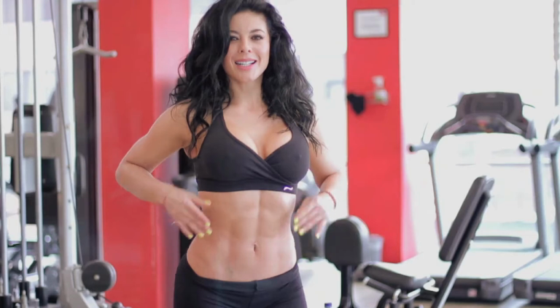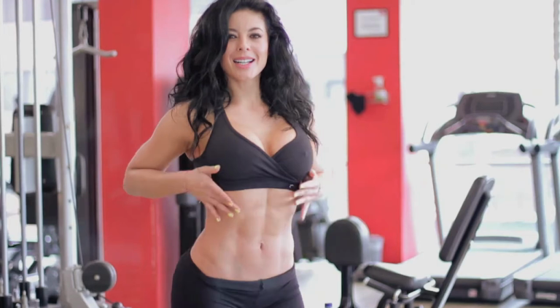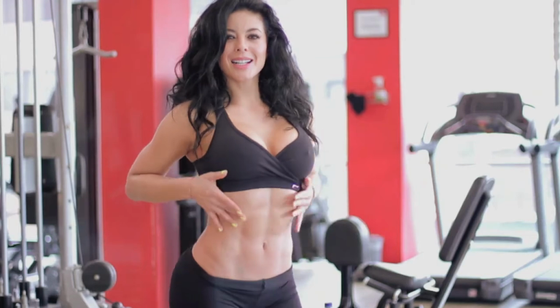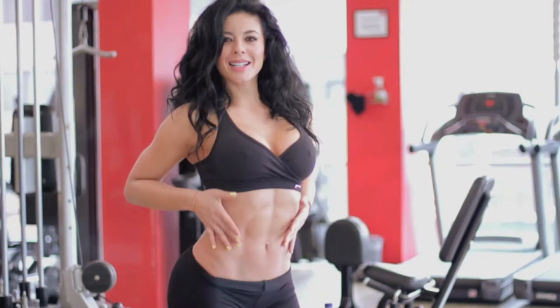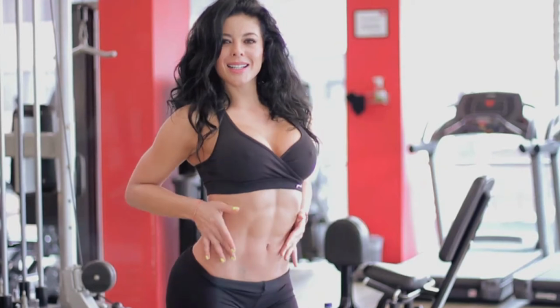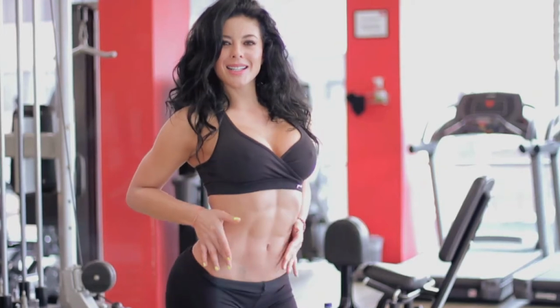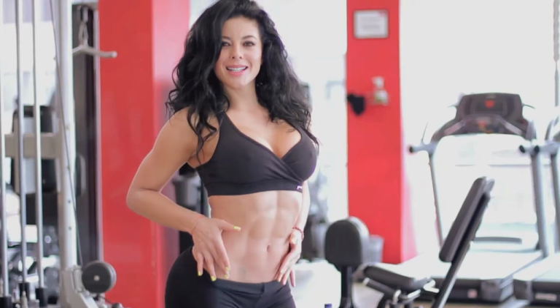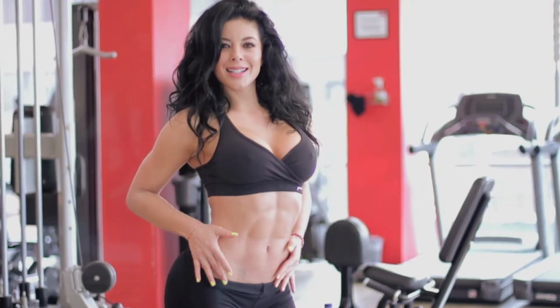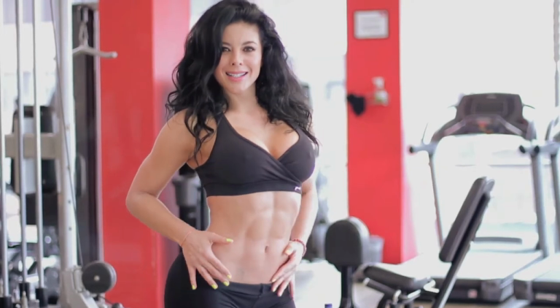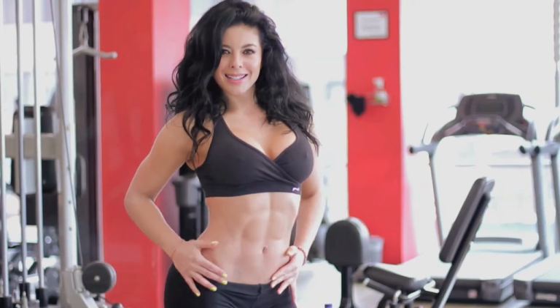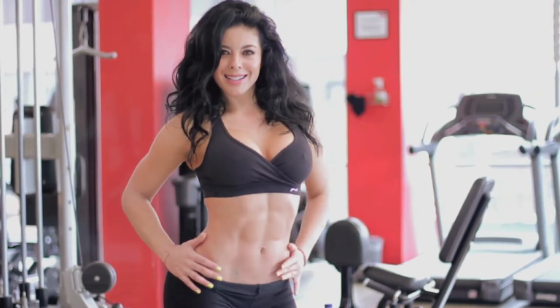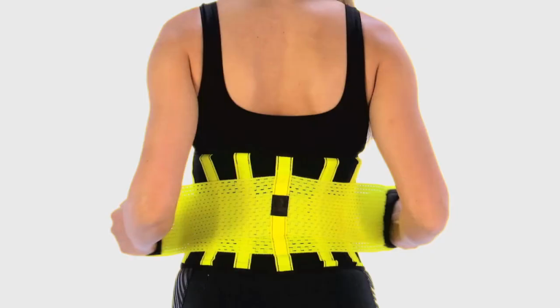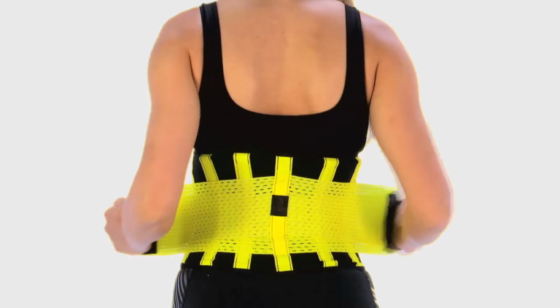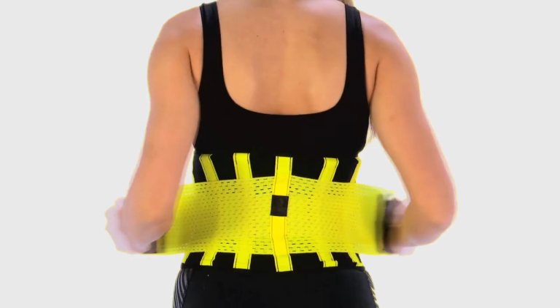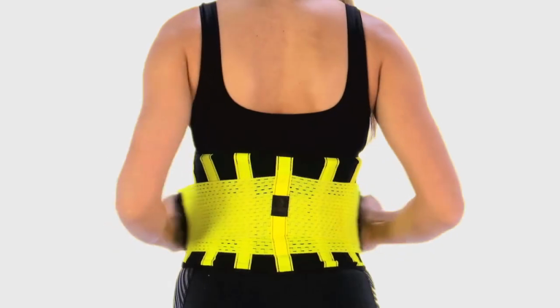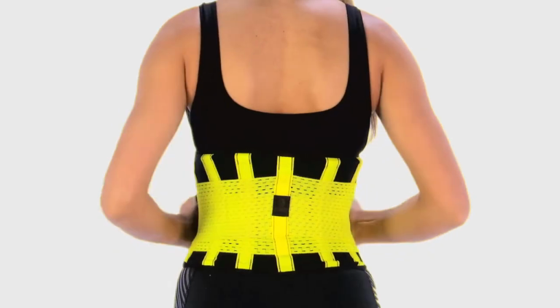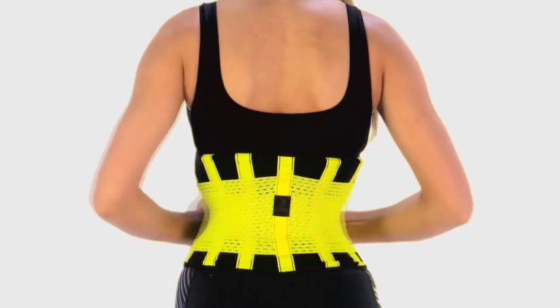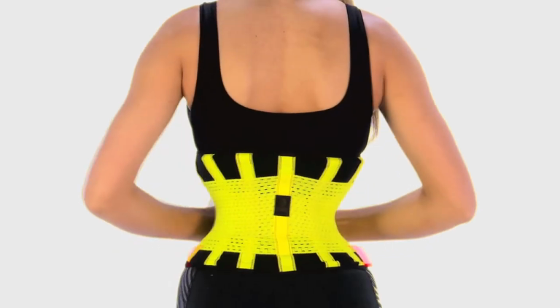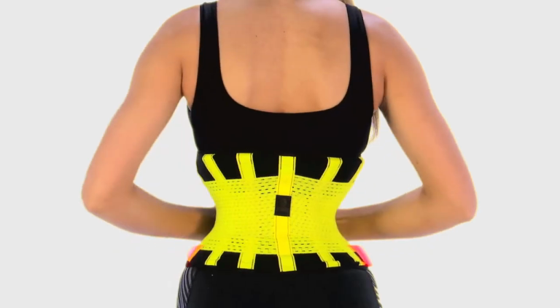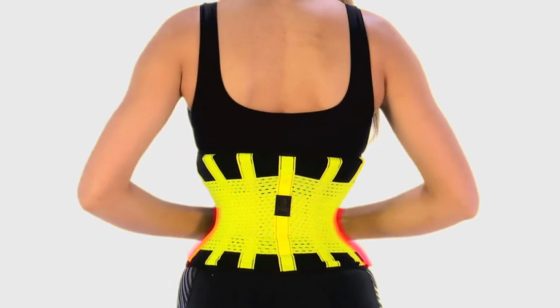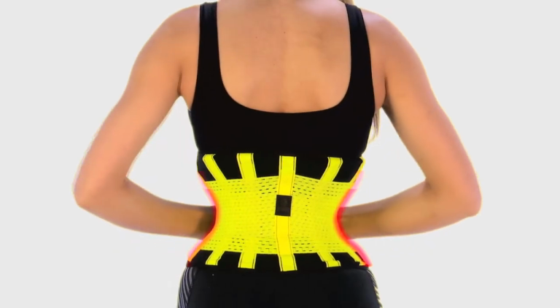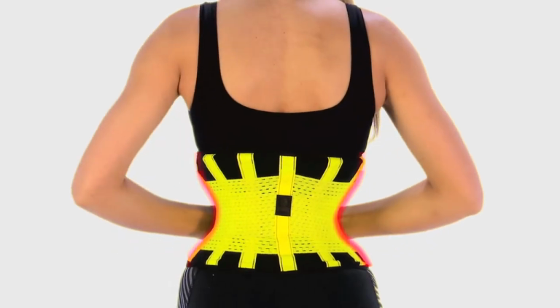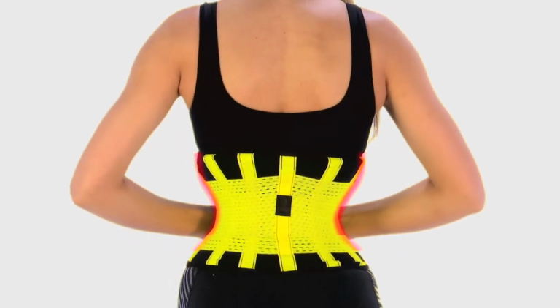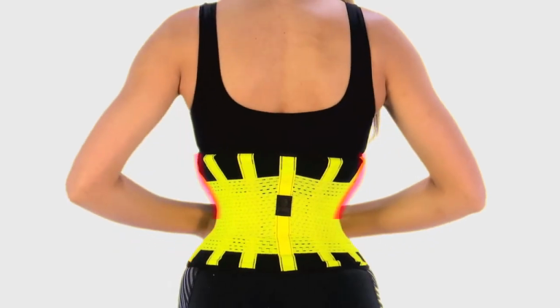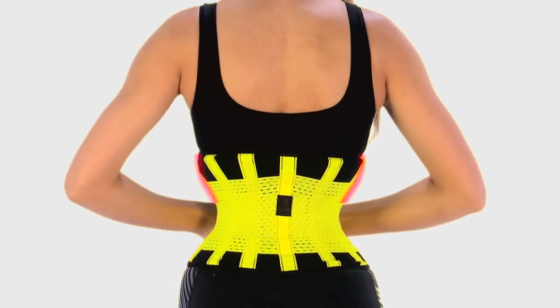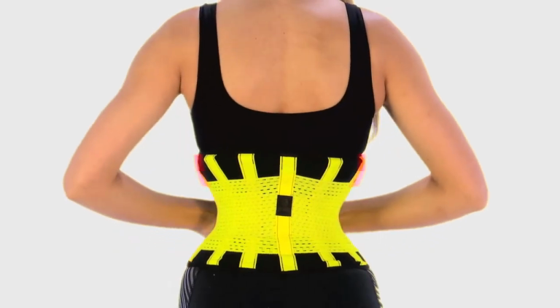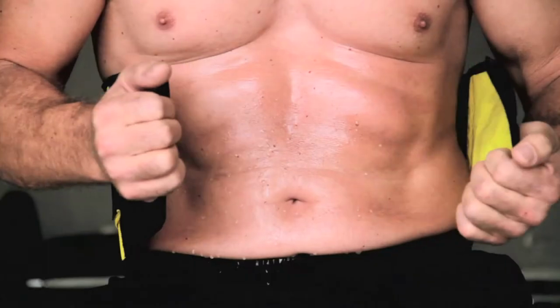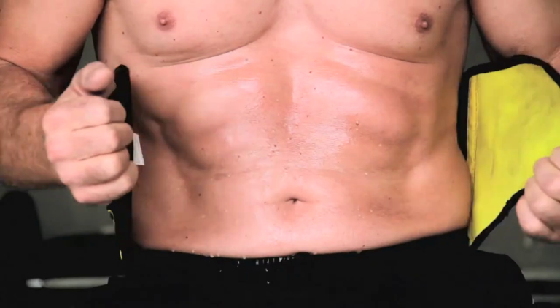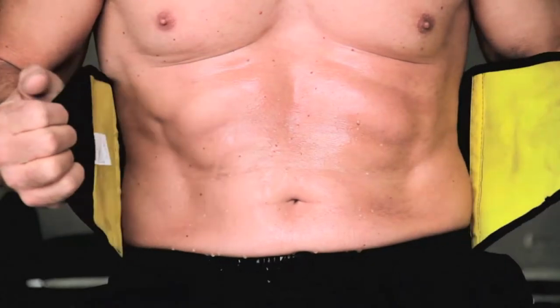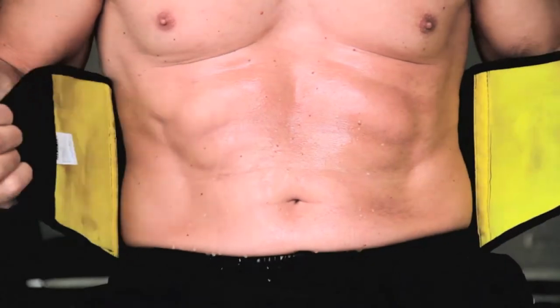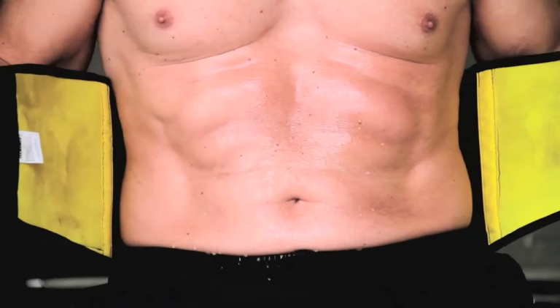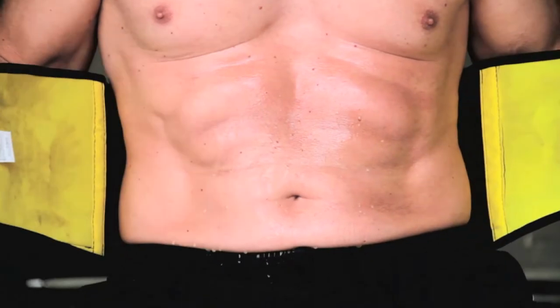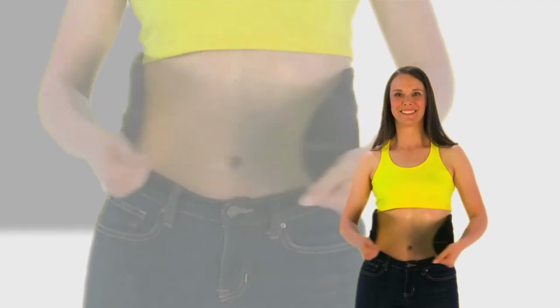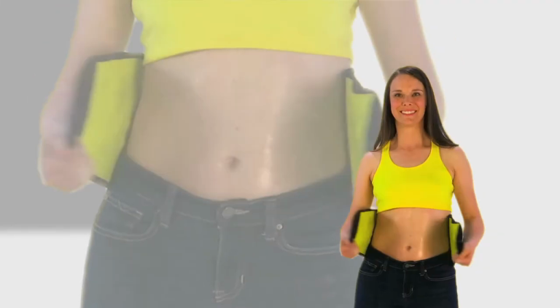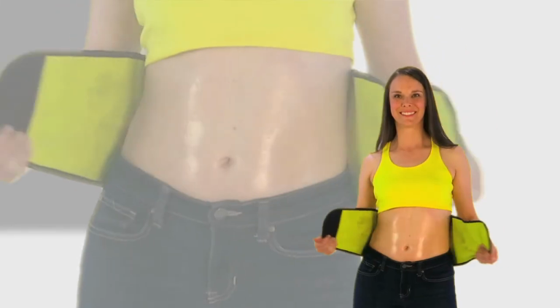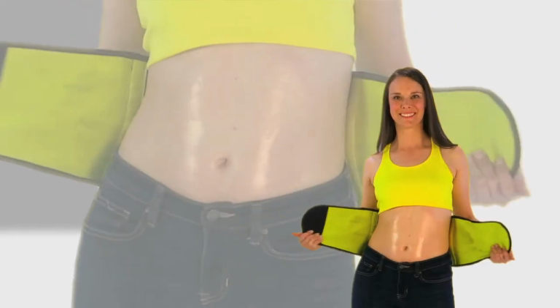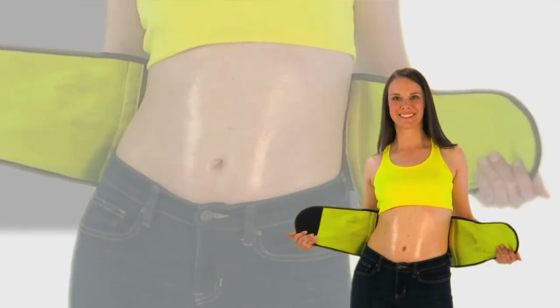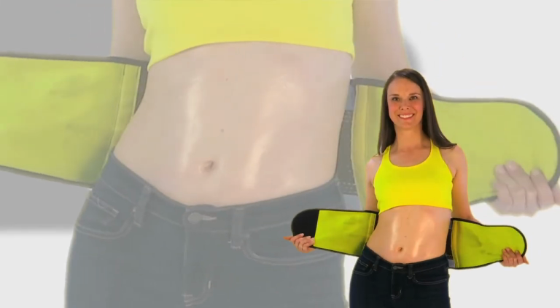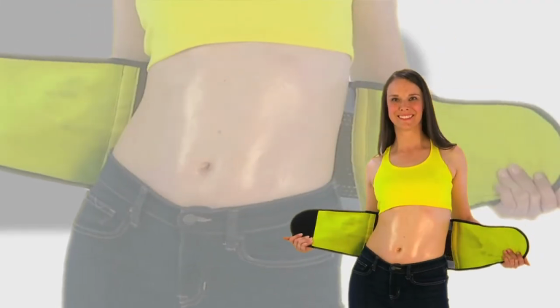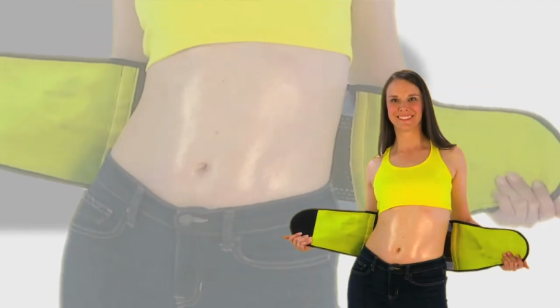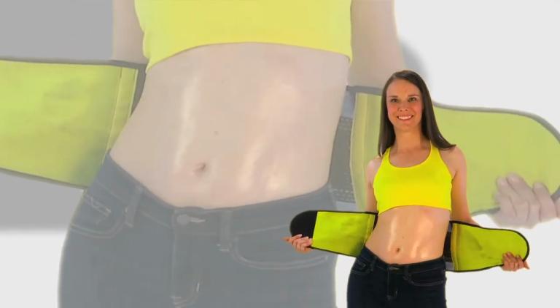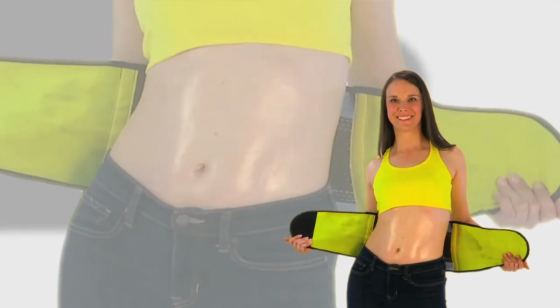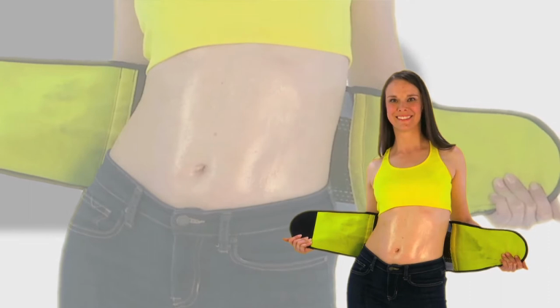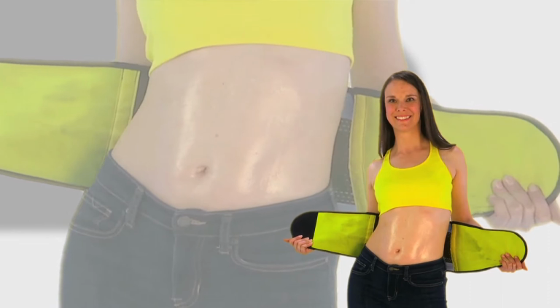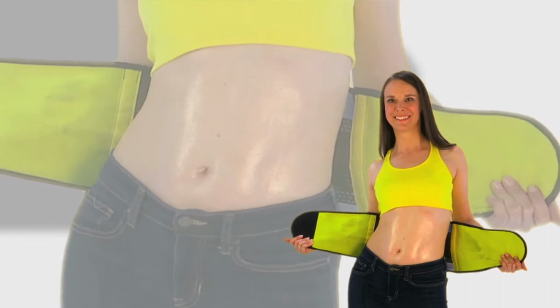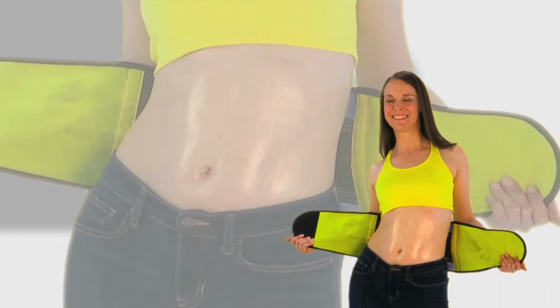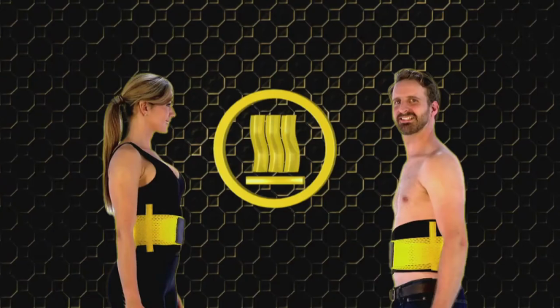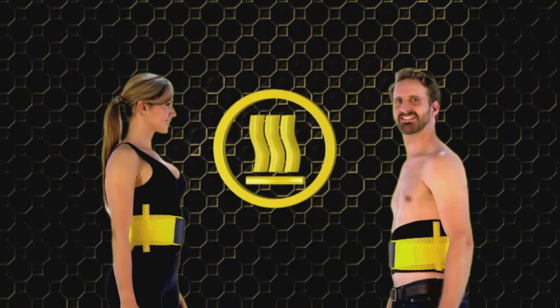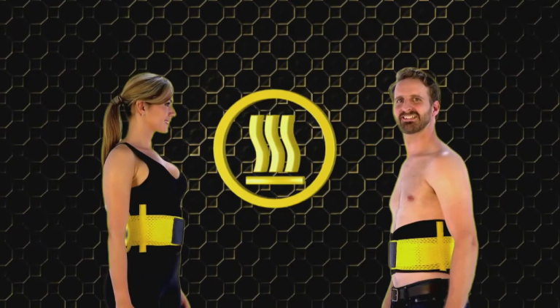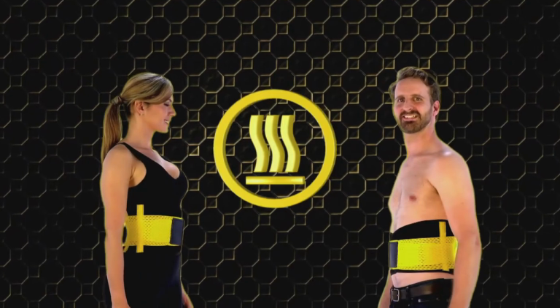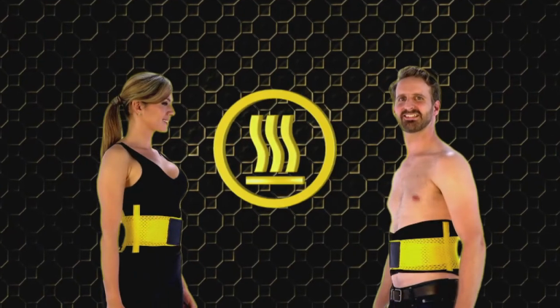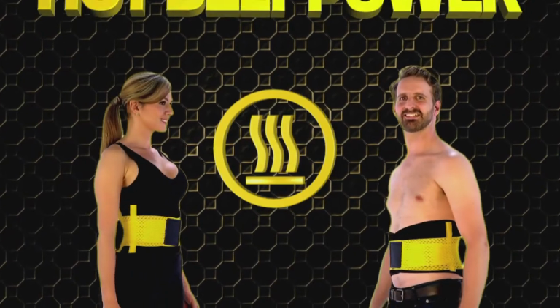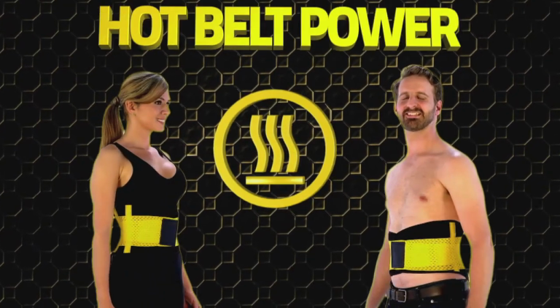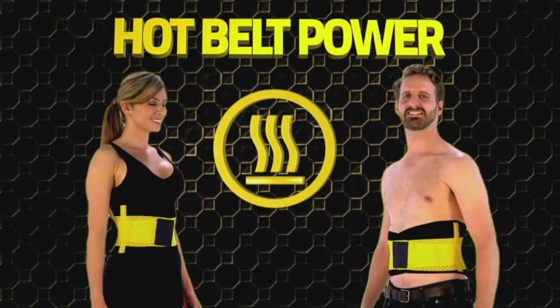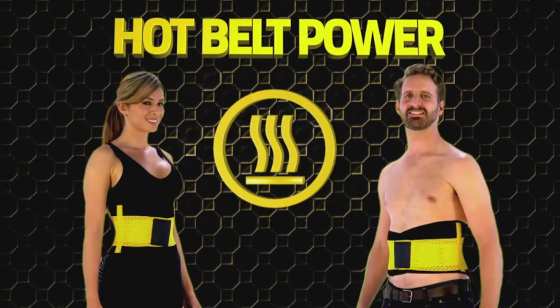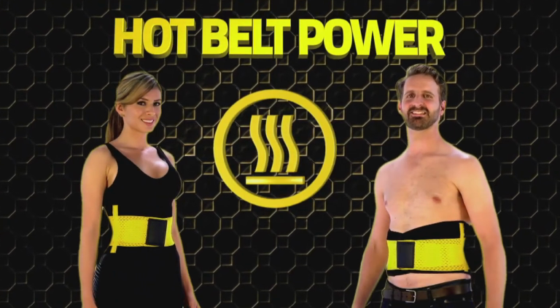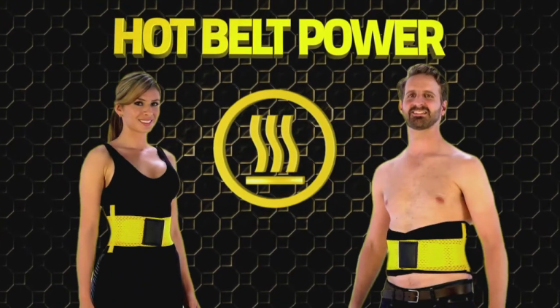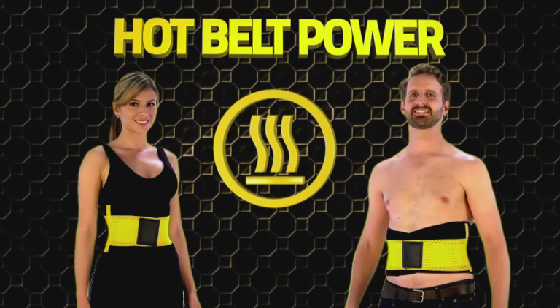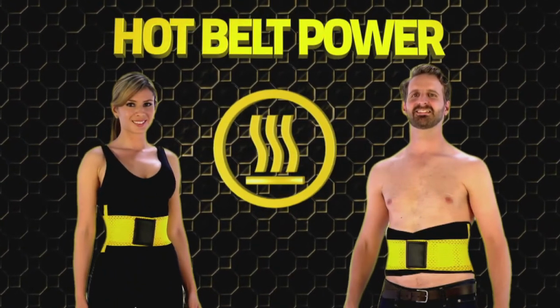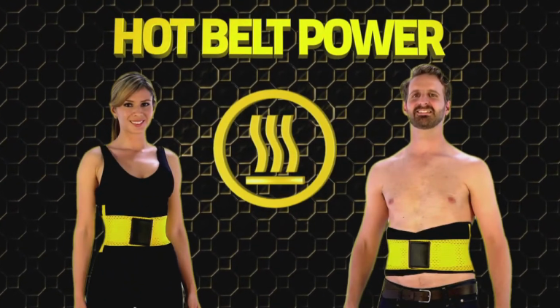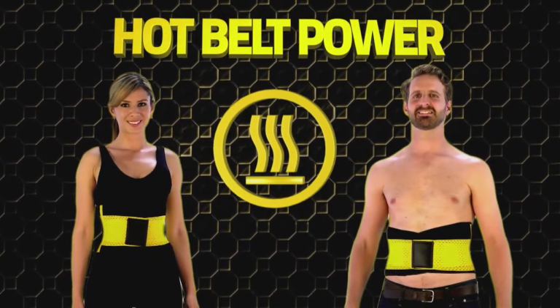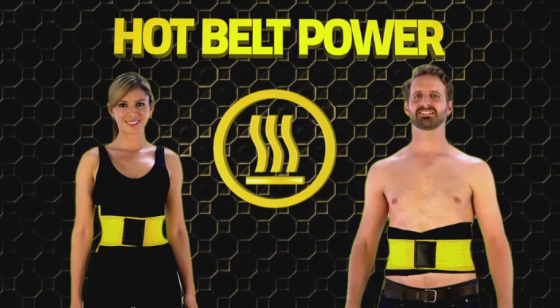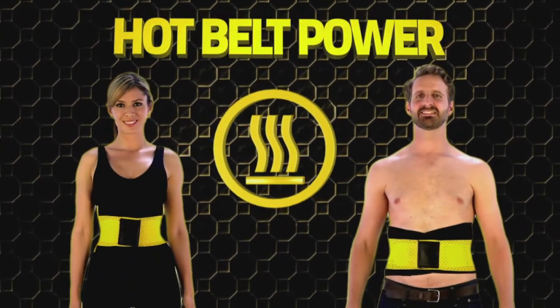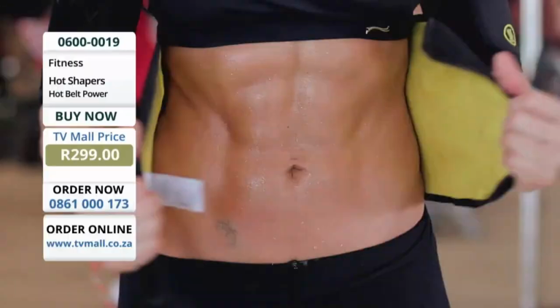Do you want to sculpt your body, compress your waist, and sweat more, all with one garment? Introducing Hot Belt Power from Hot Shapers.